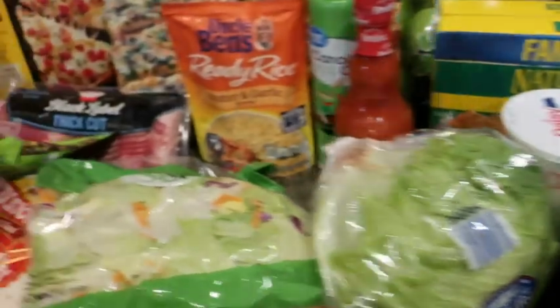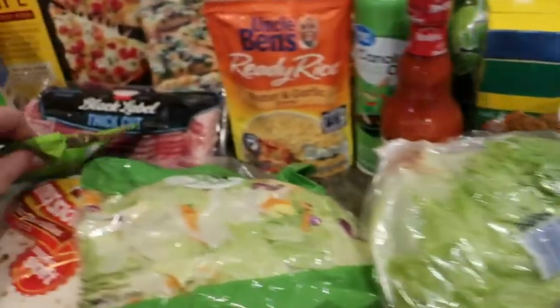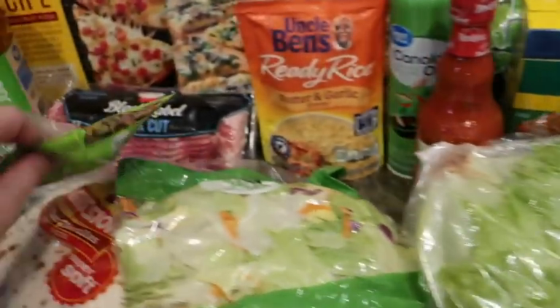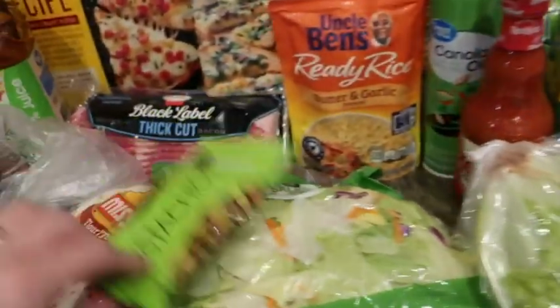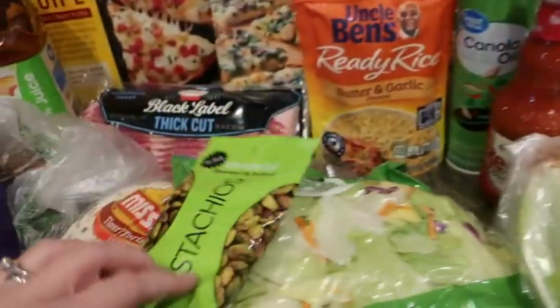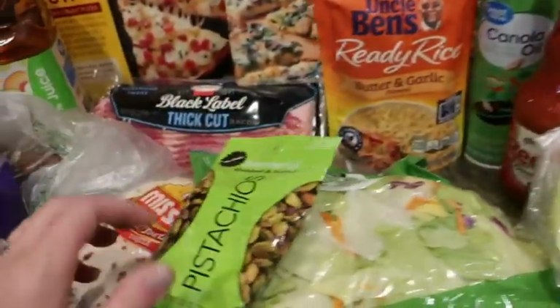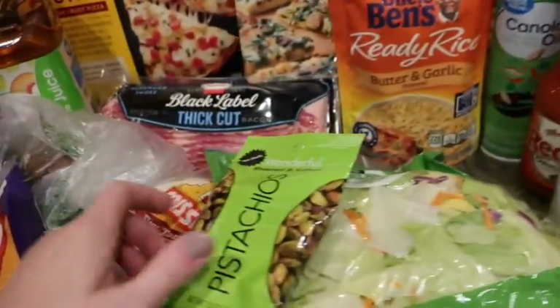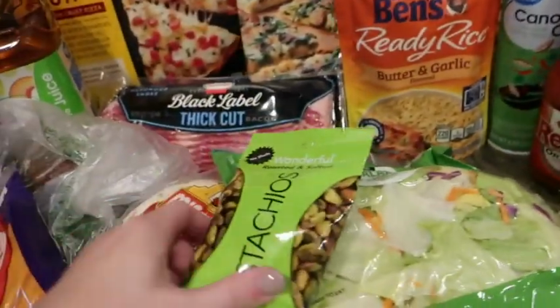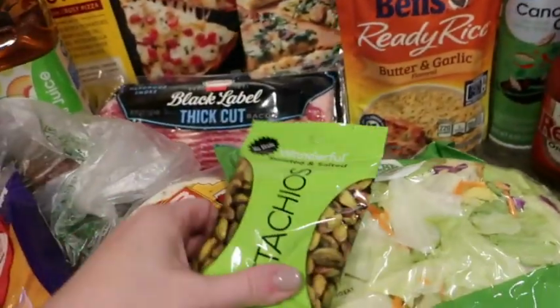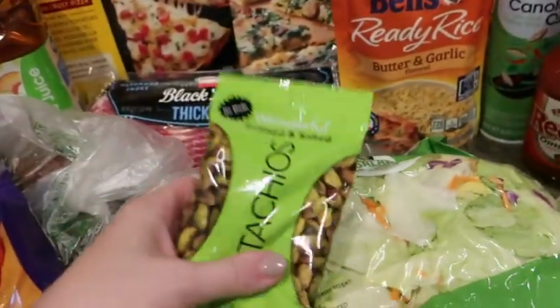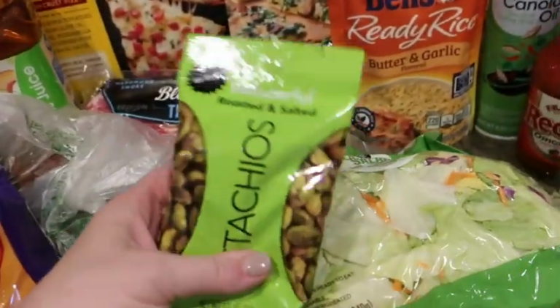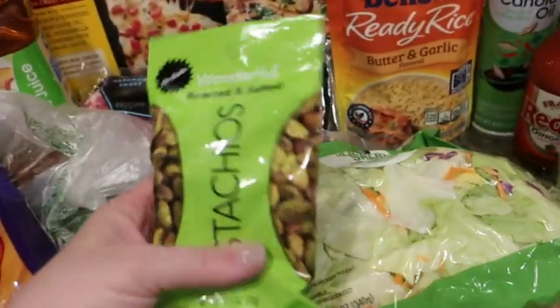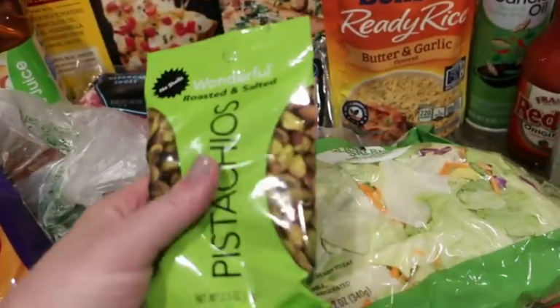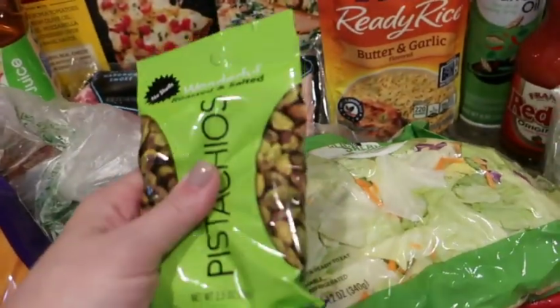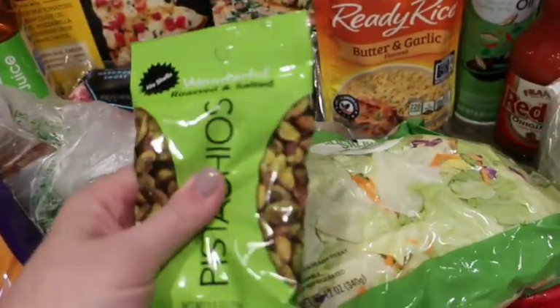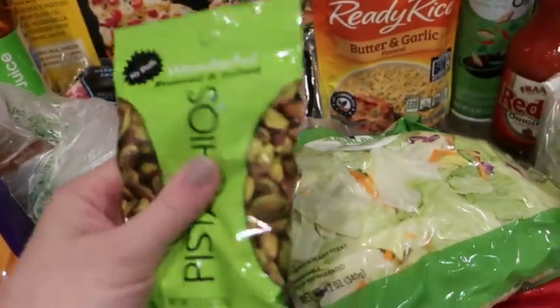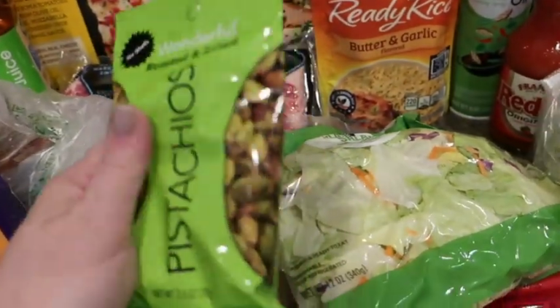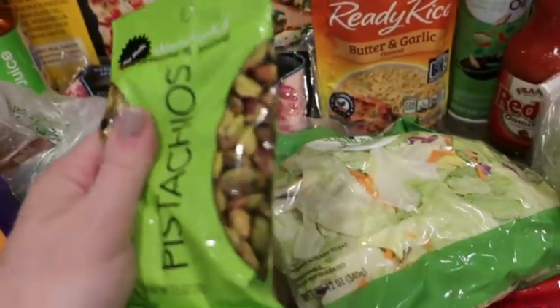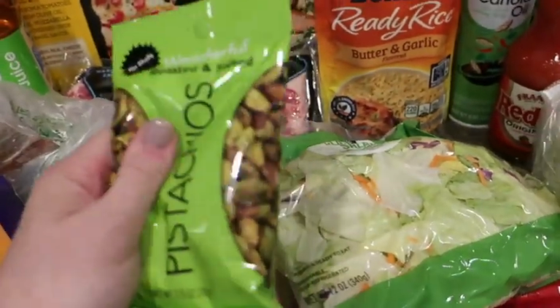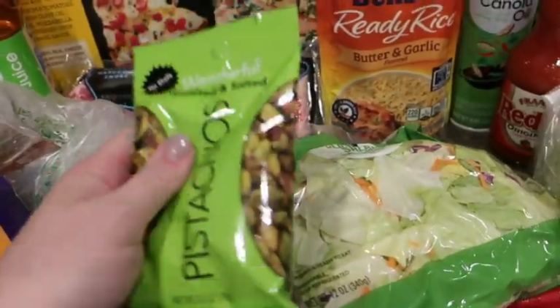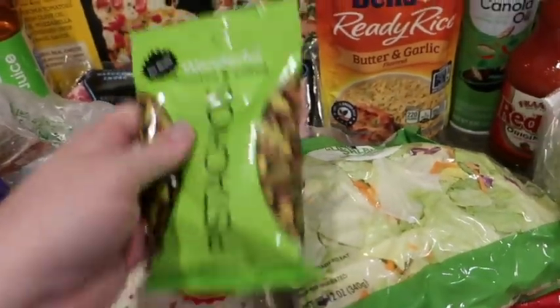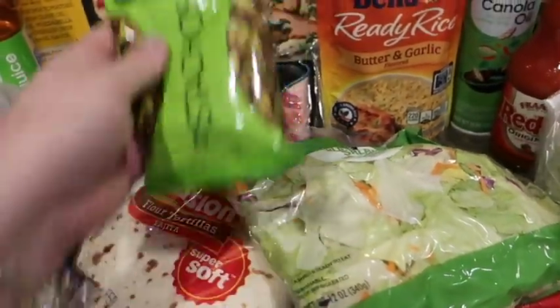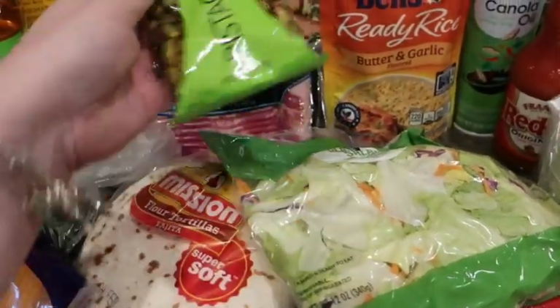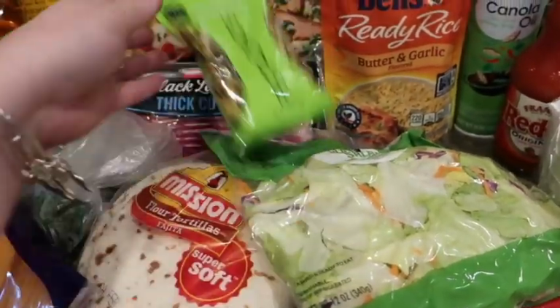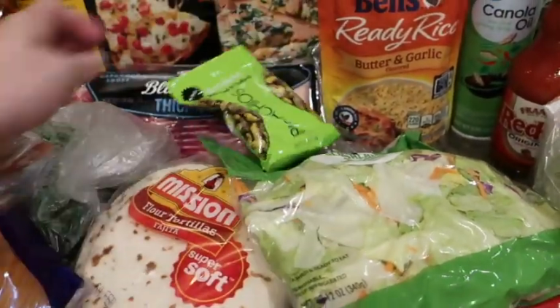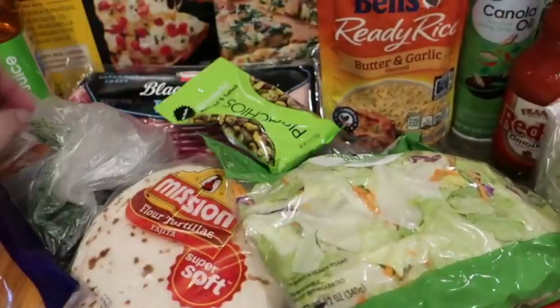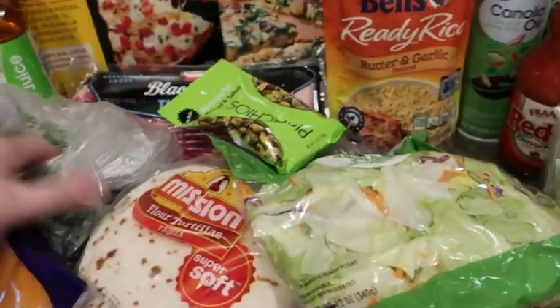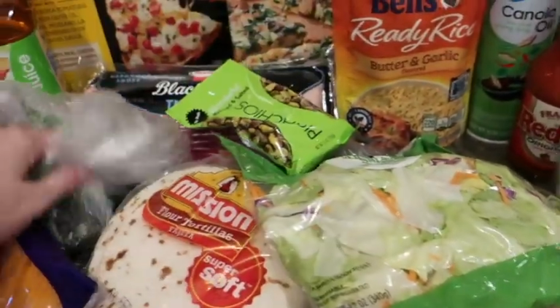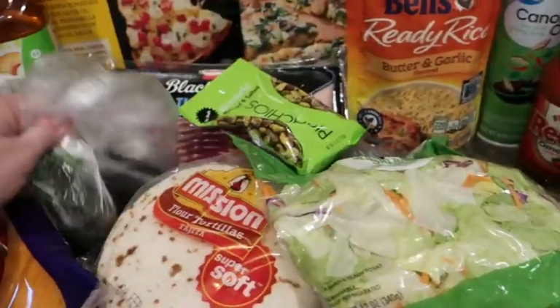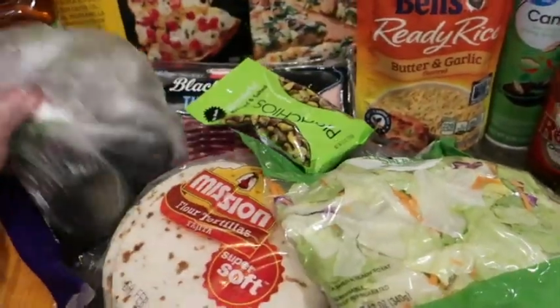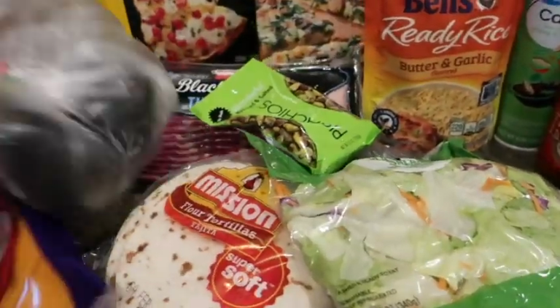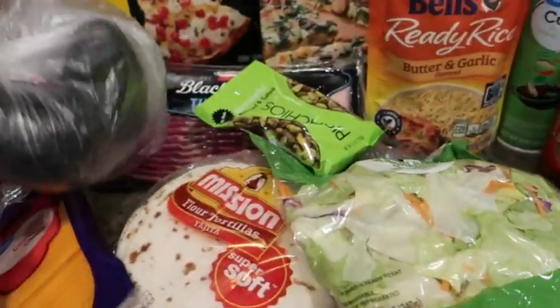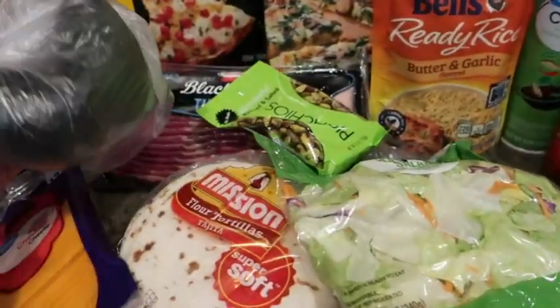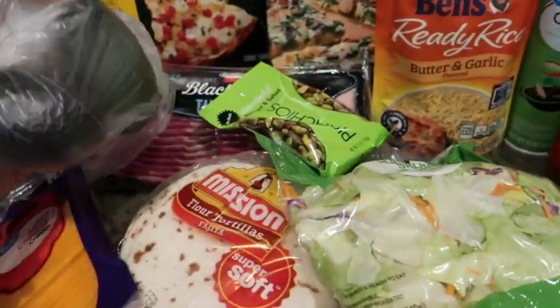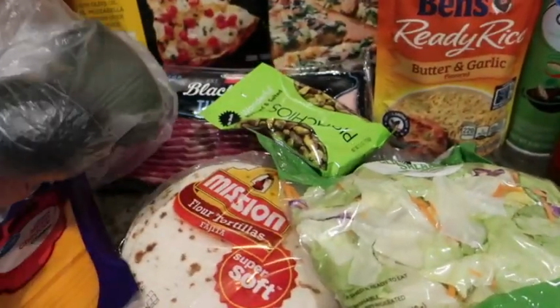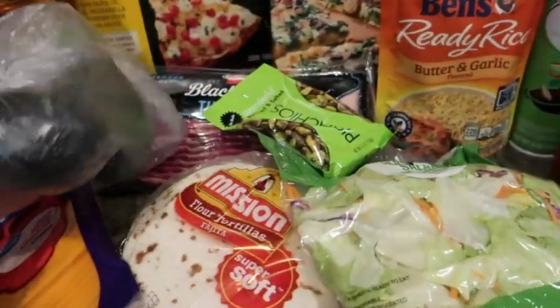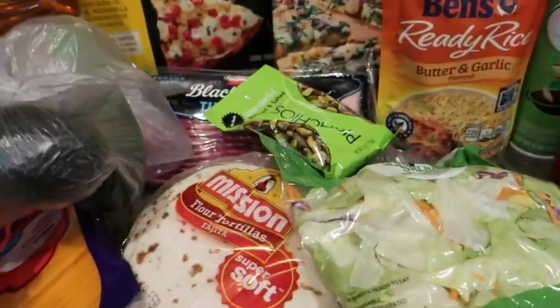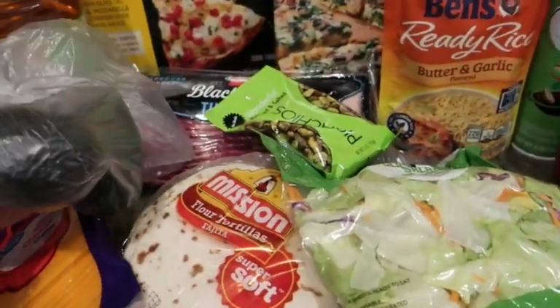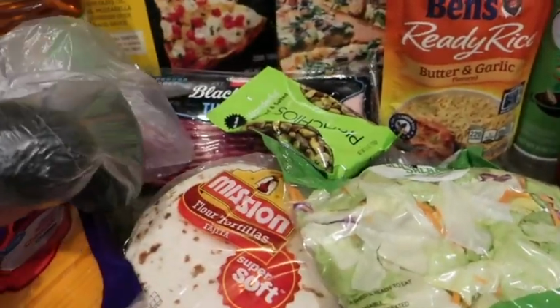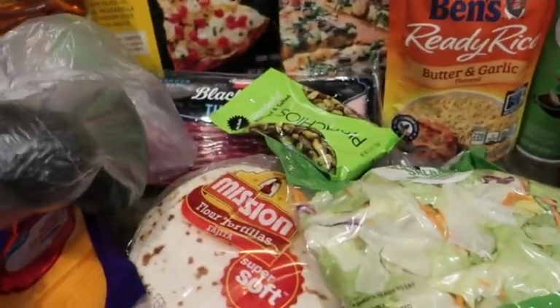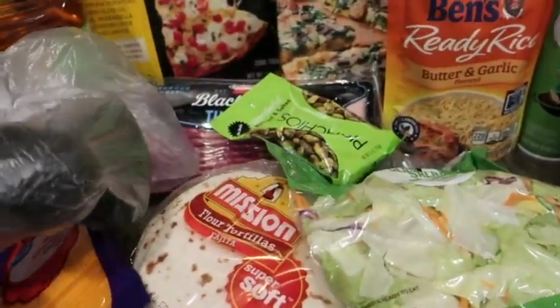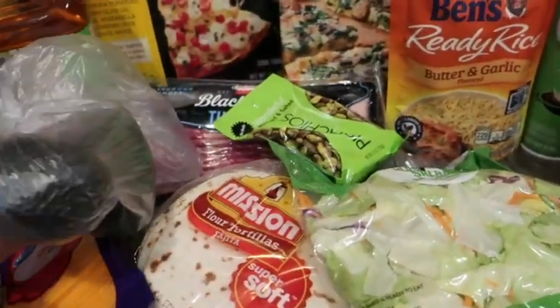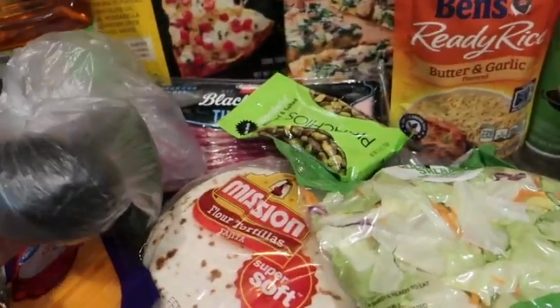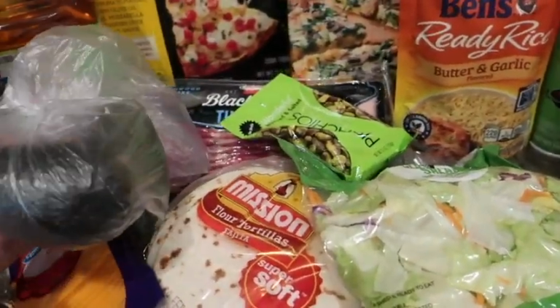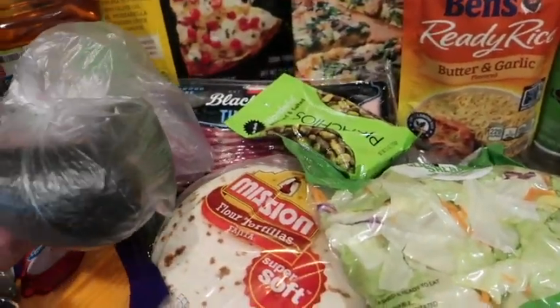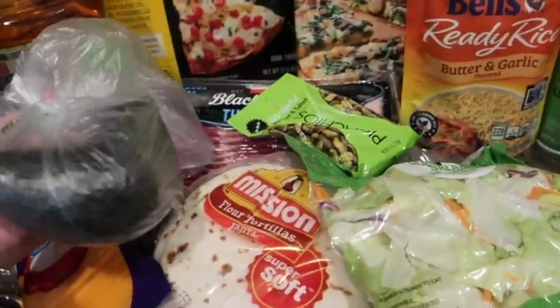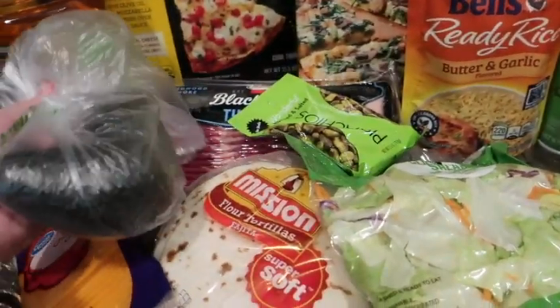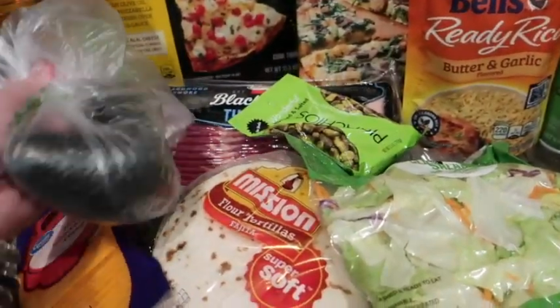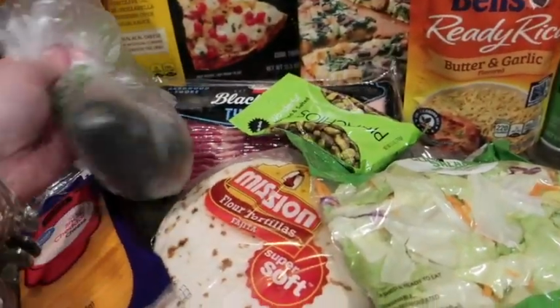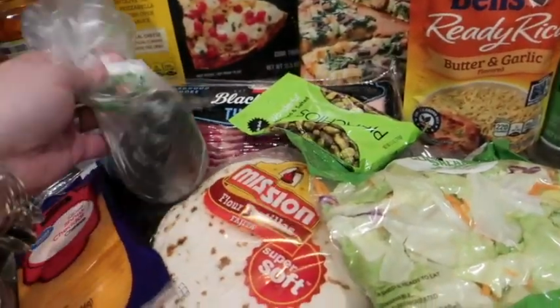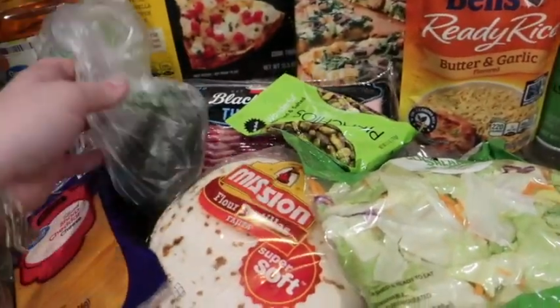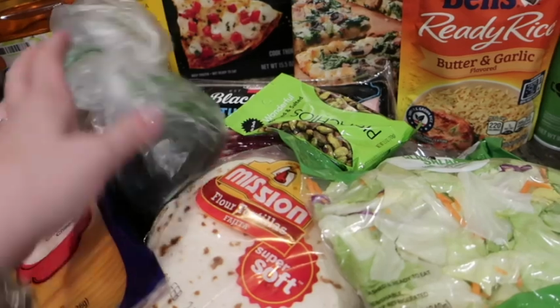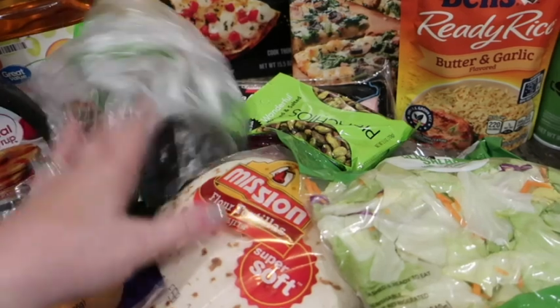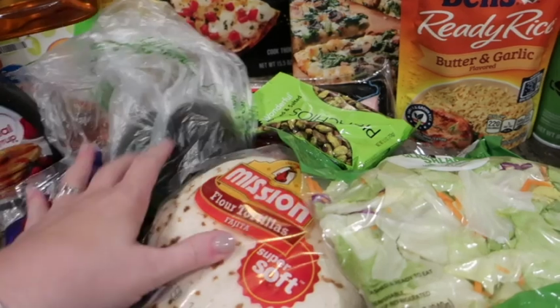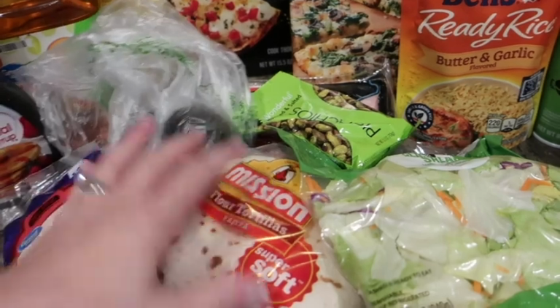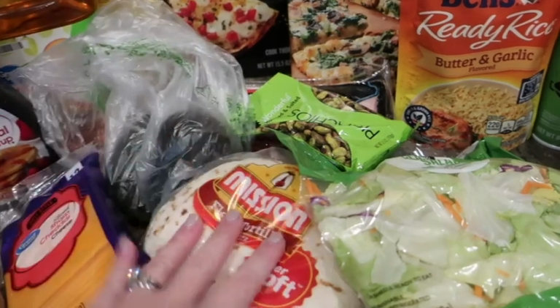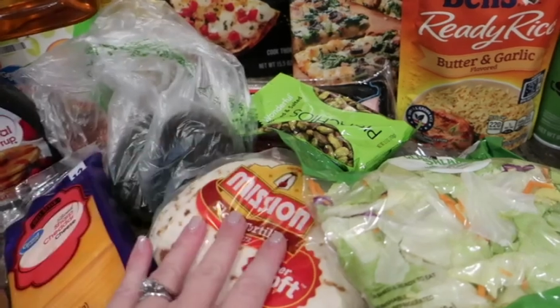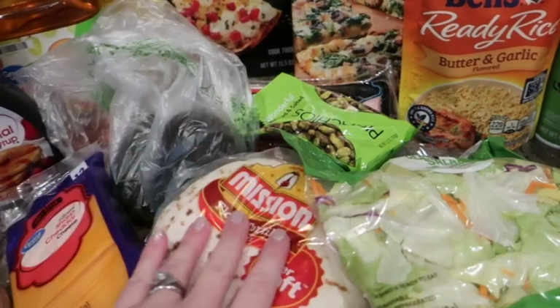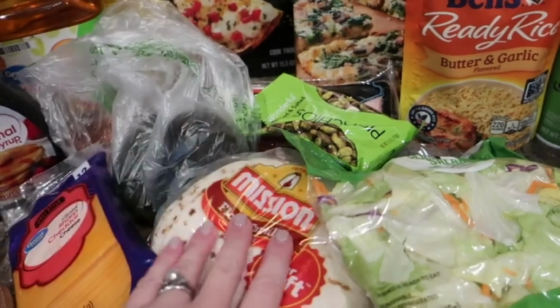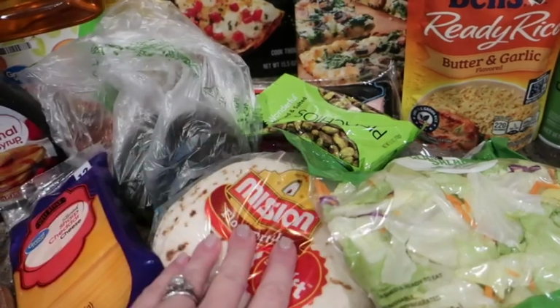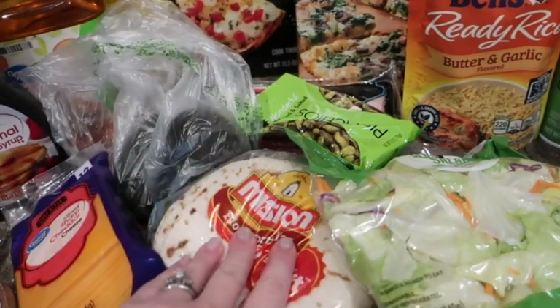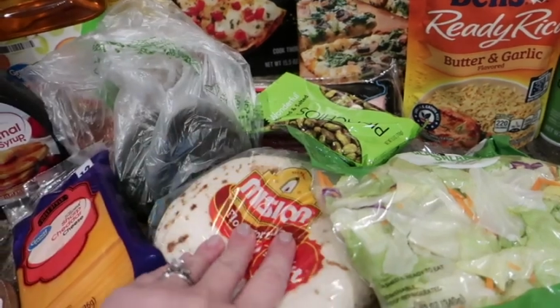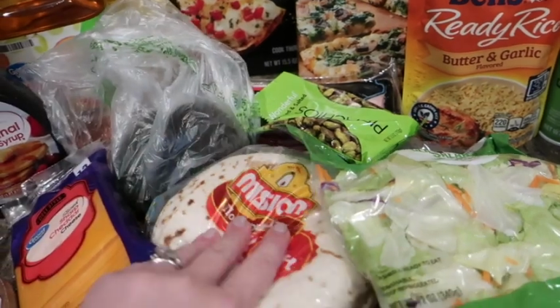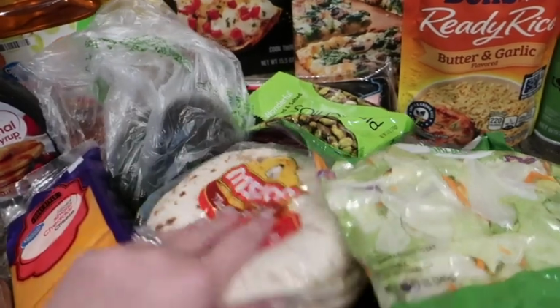I got some pistachios — Bella likes snacking on those. And there are a couple more avocados so we can do the avocado tacos.